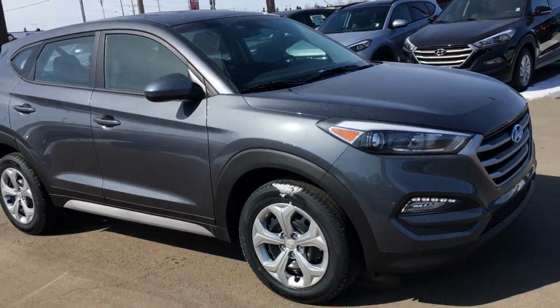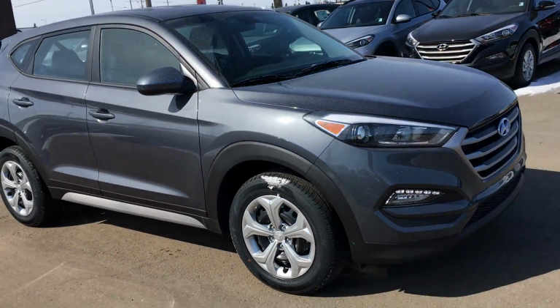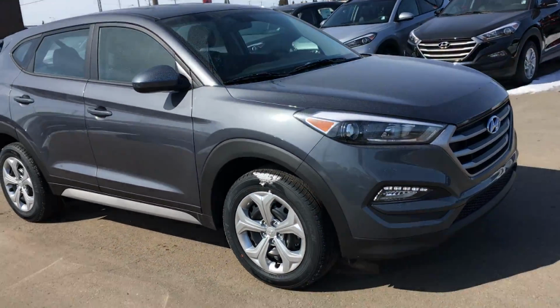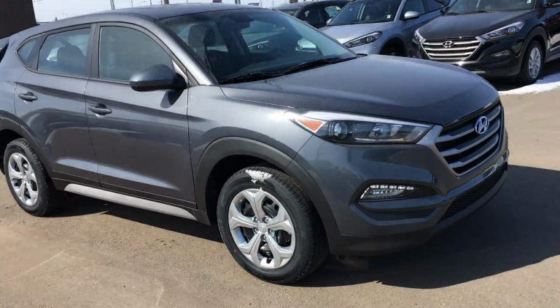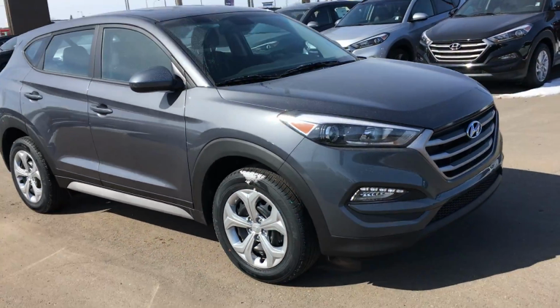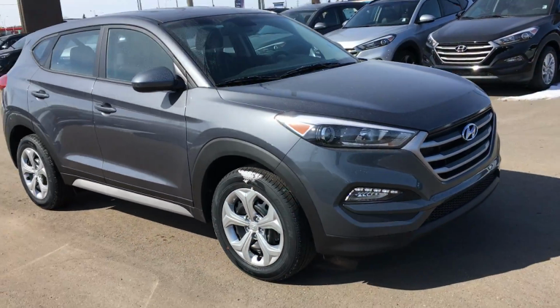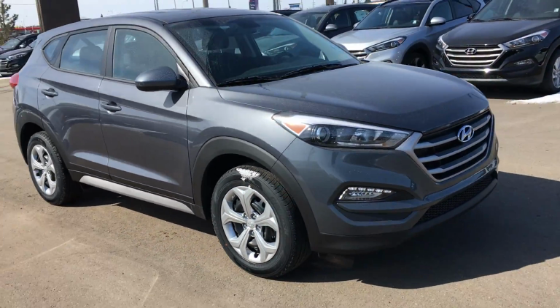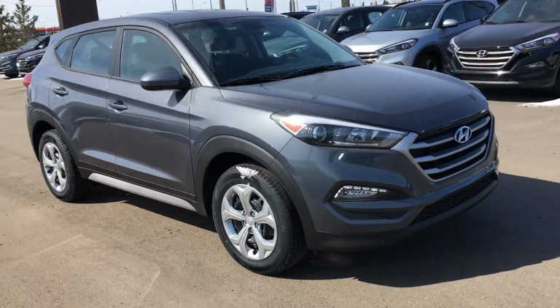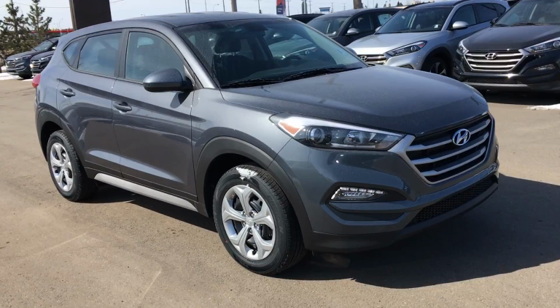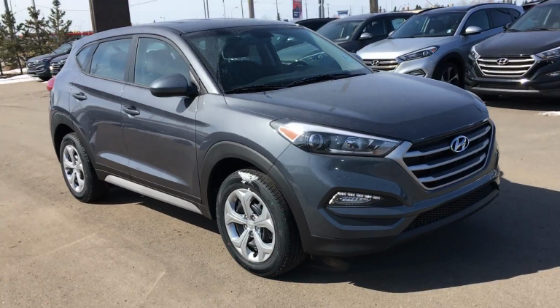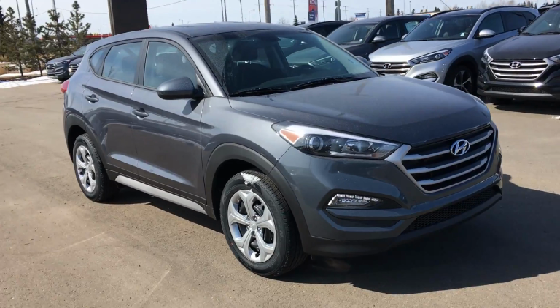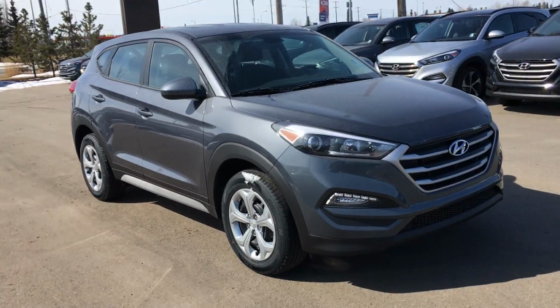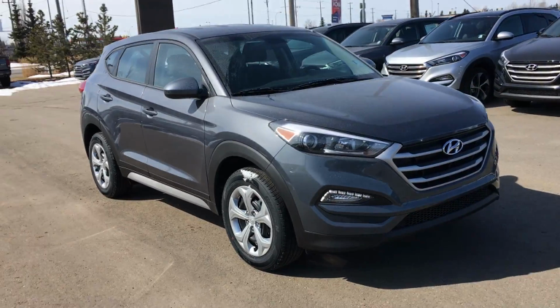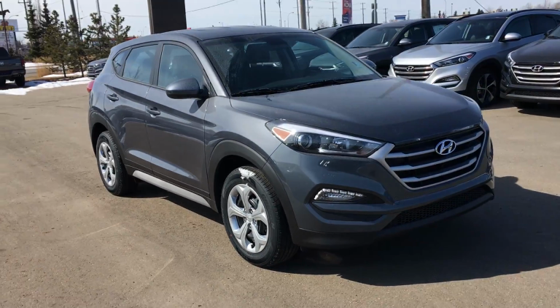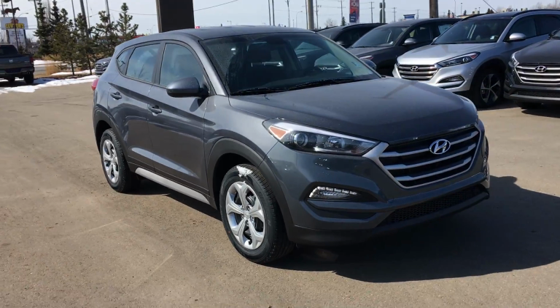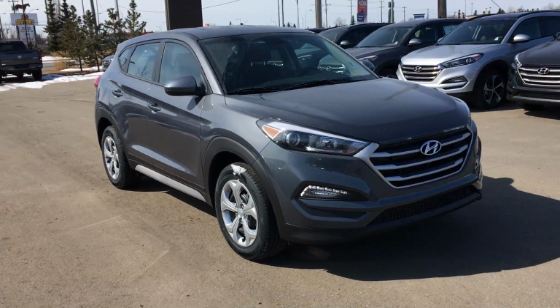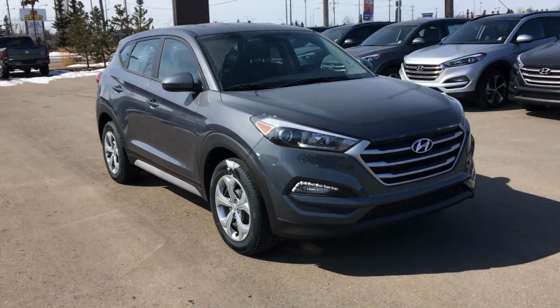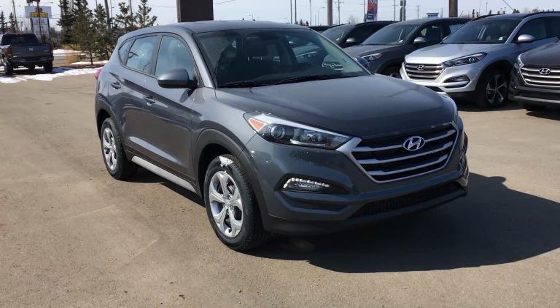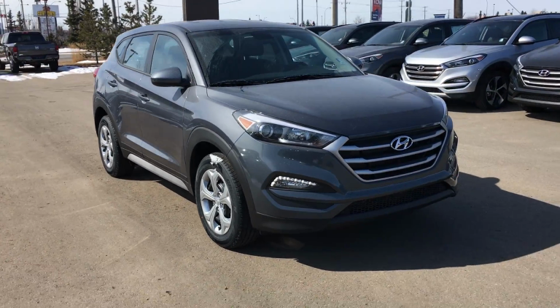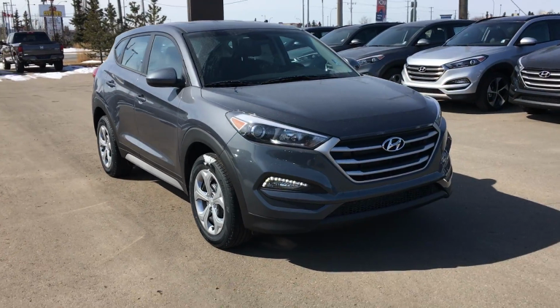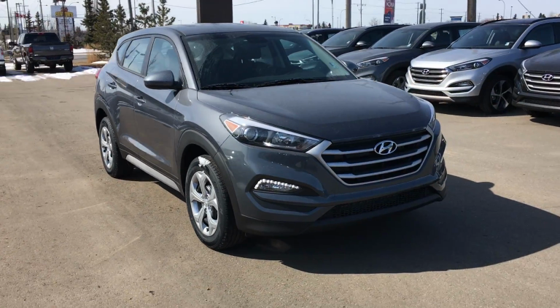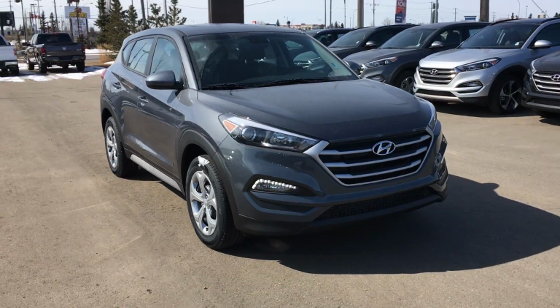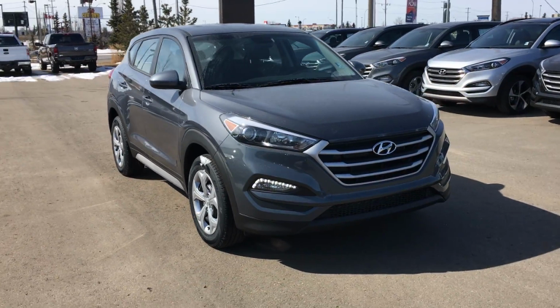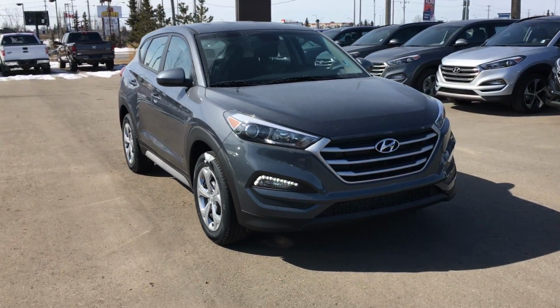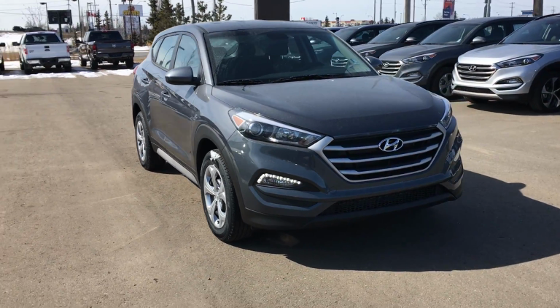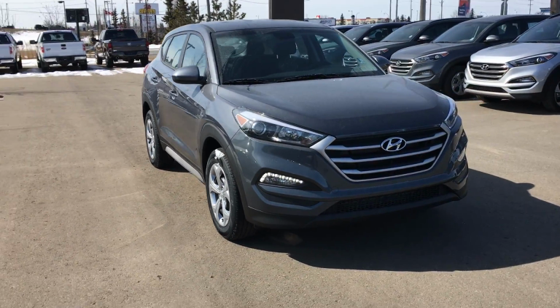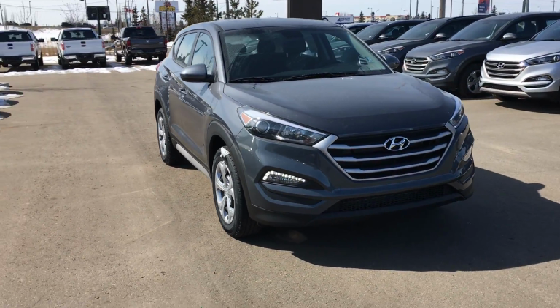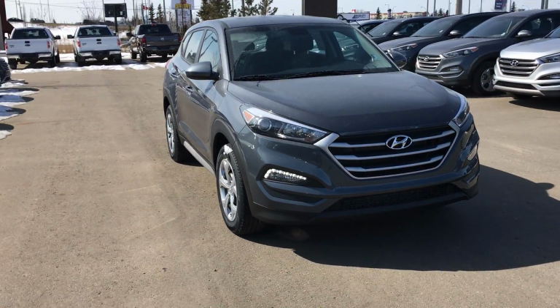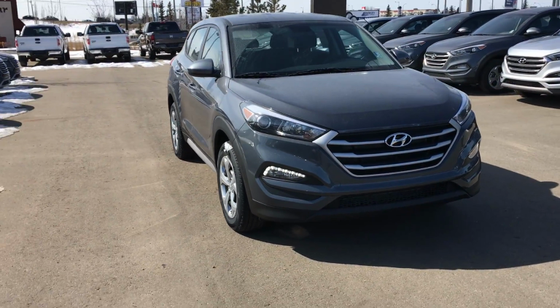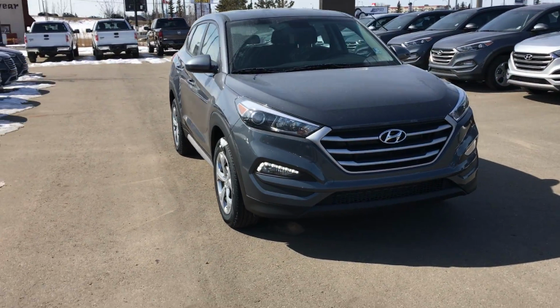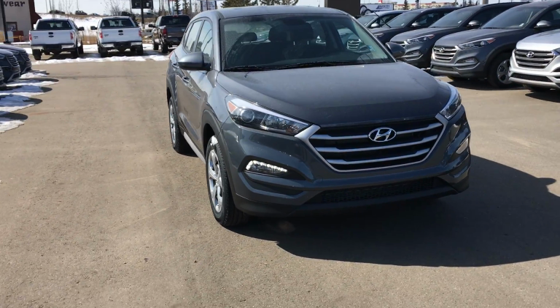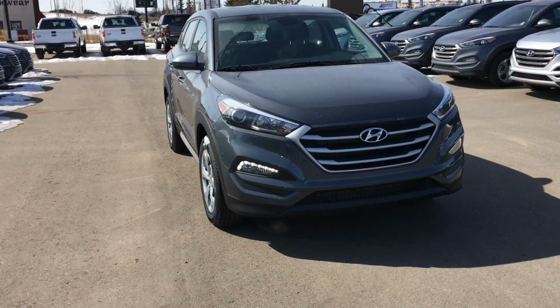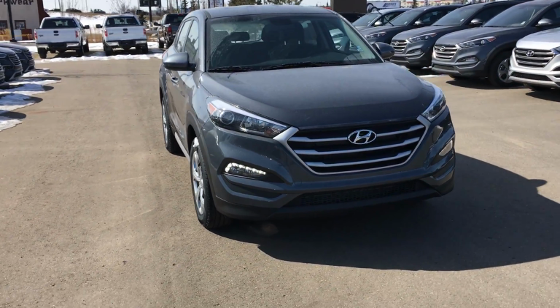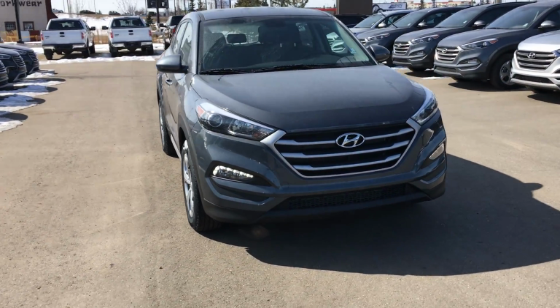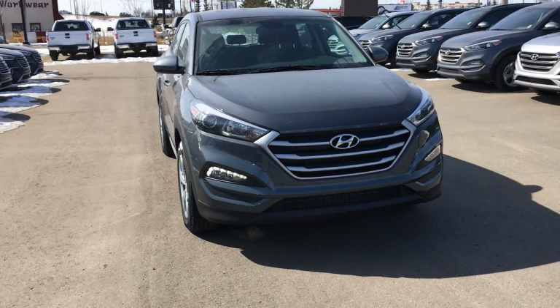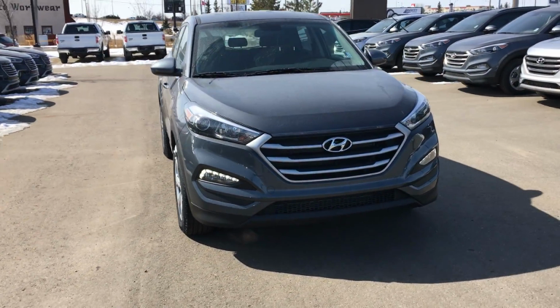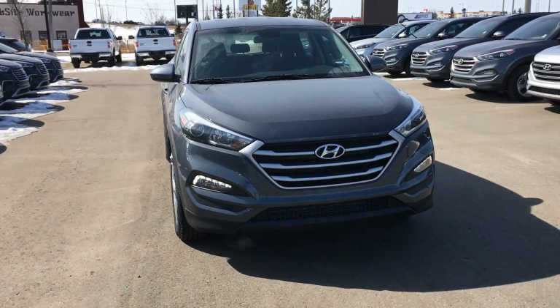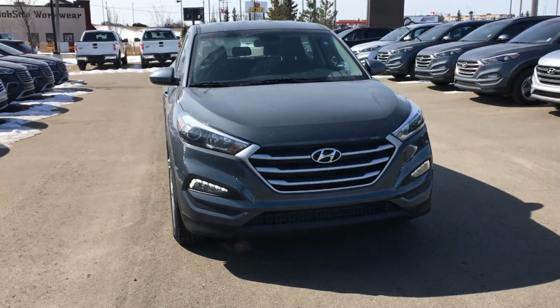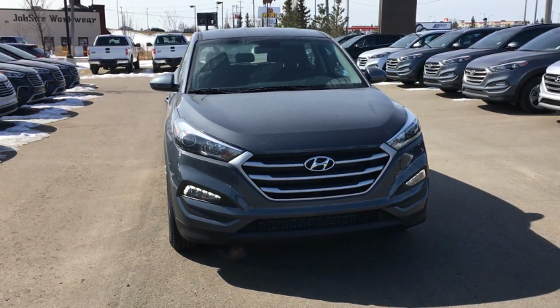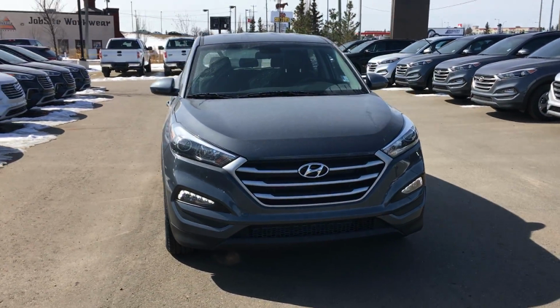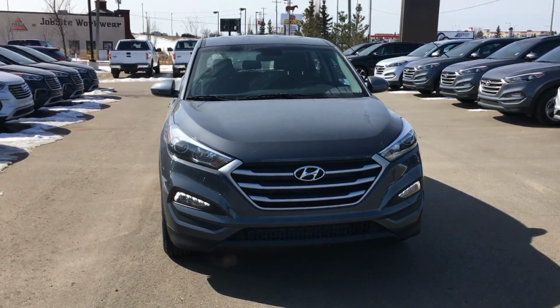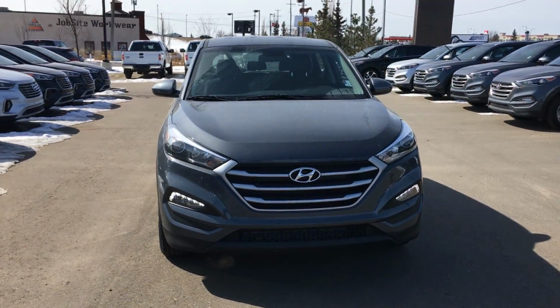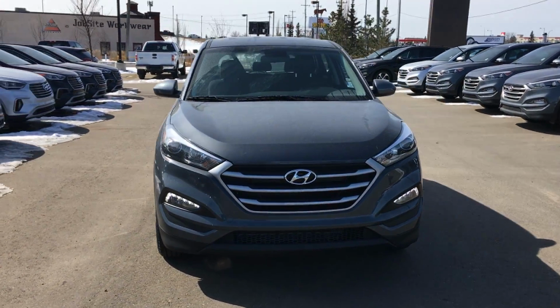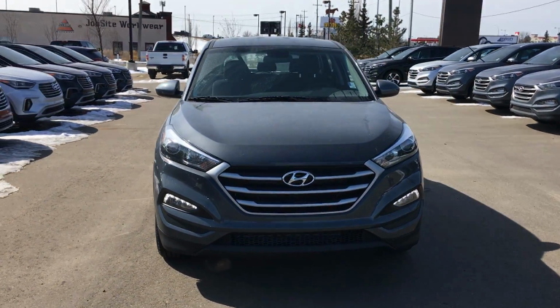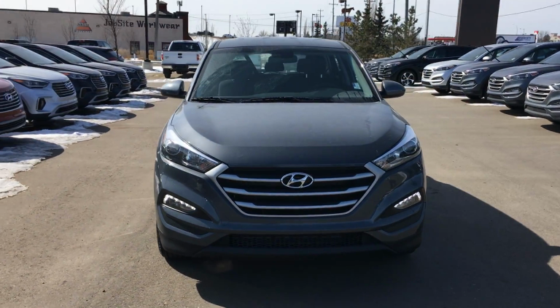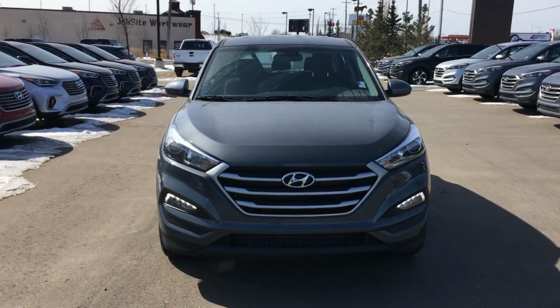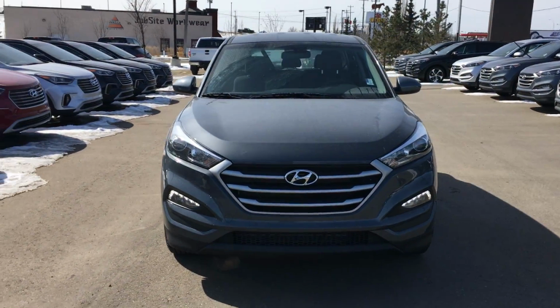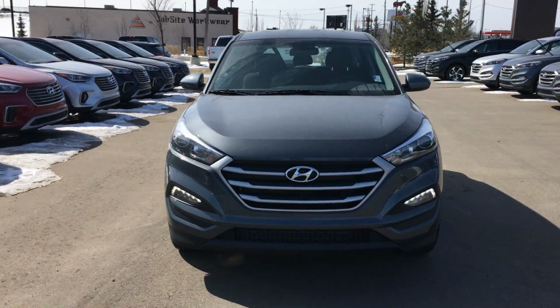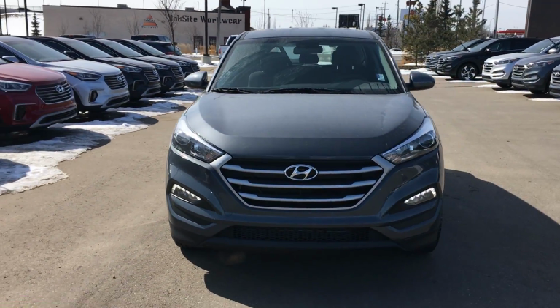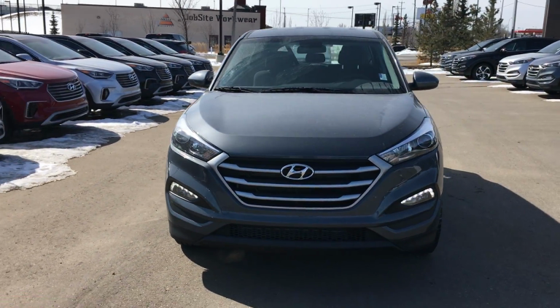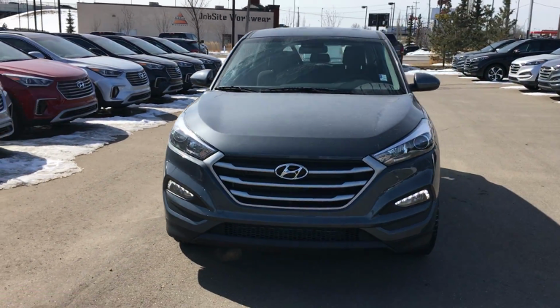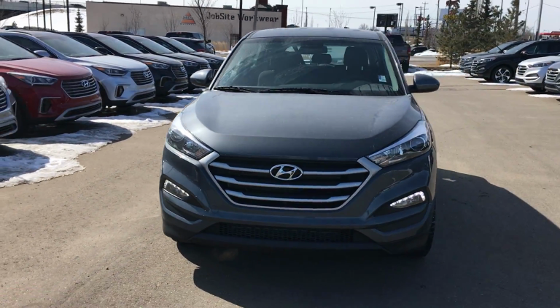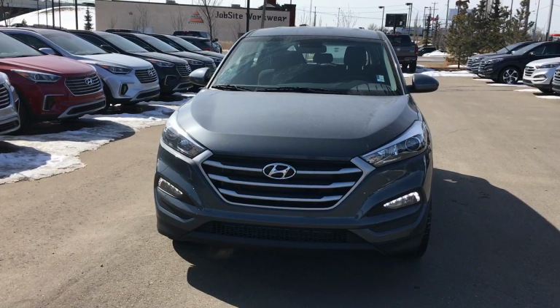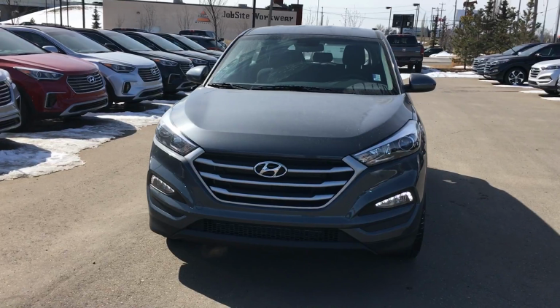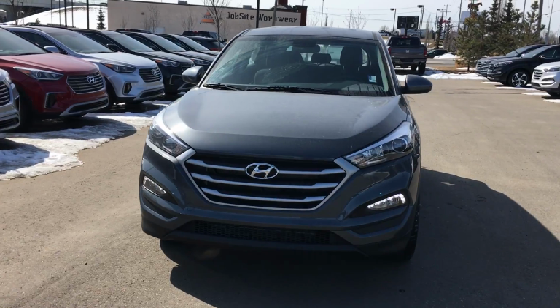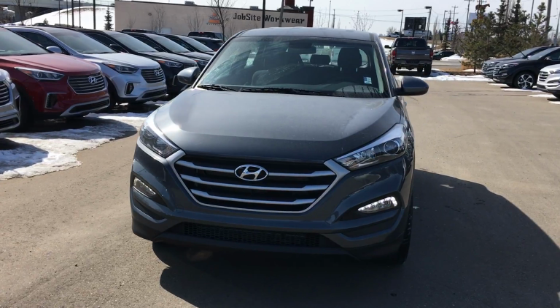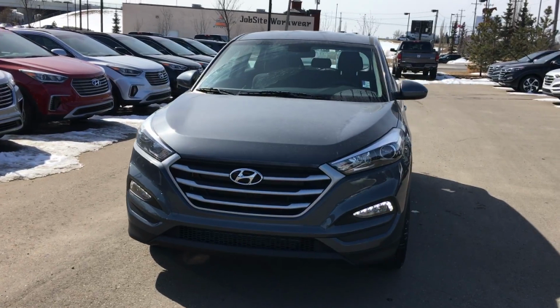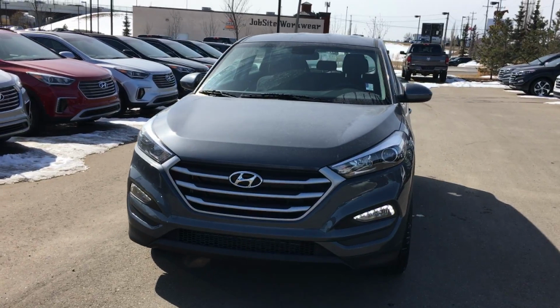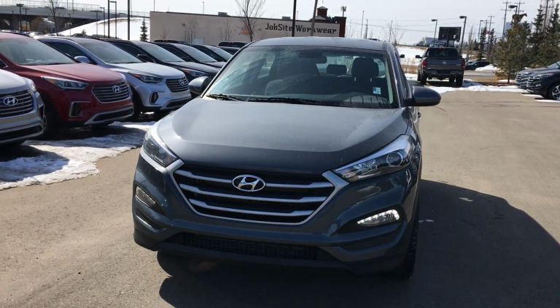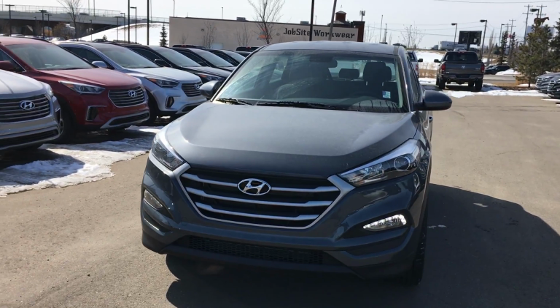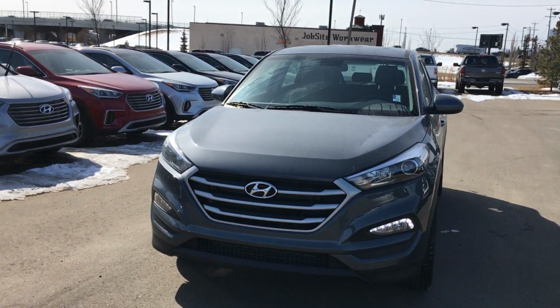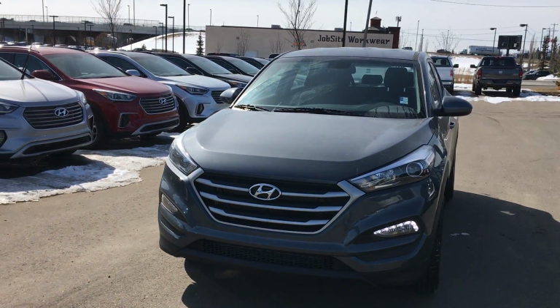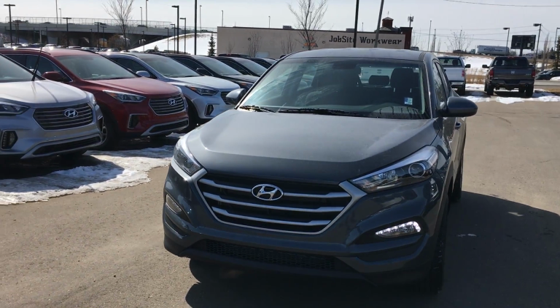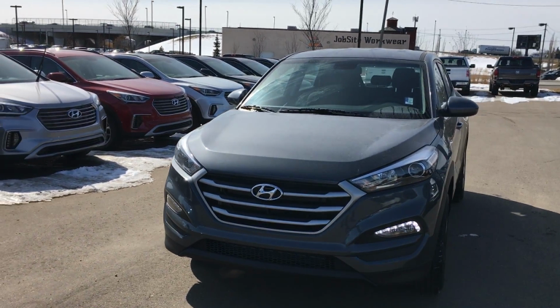Again, it's the 2018 Hyundai Tucson. Thanks for checking out this video. You have a great one.